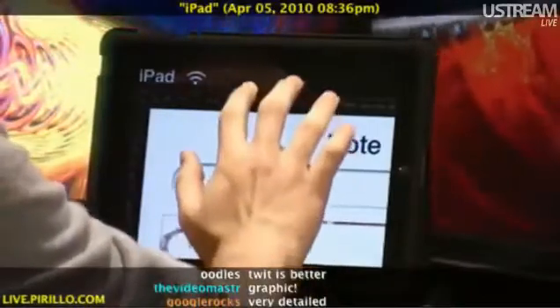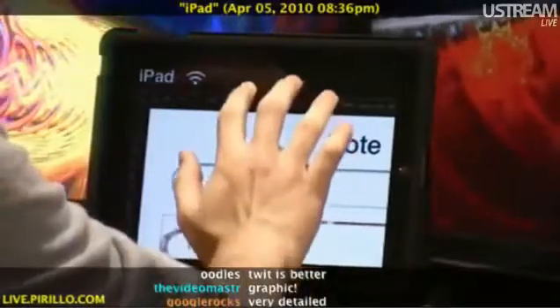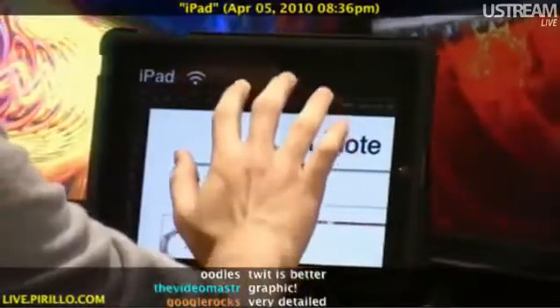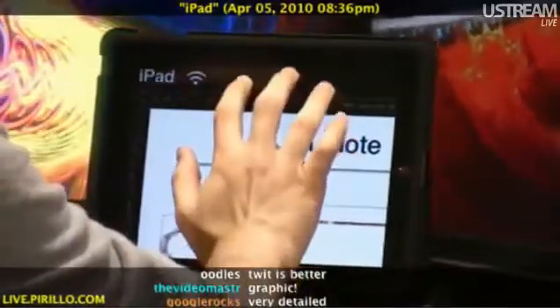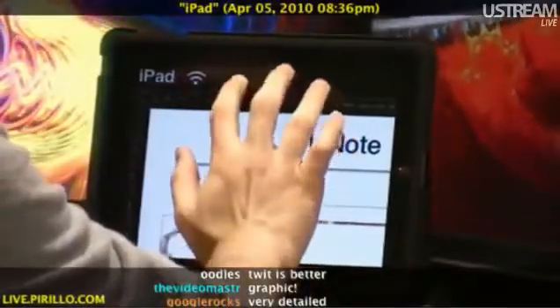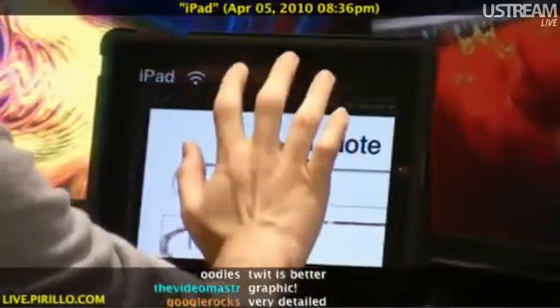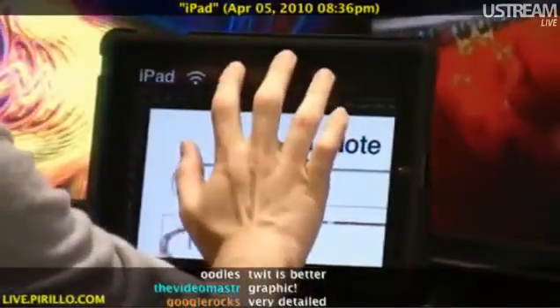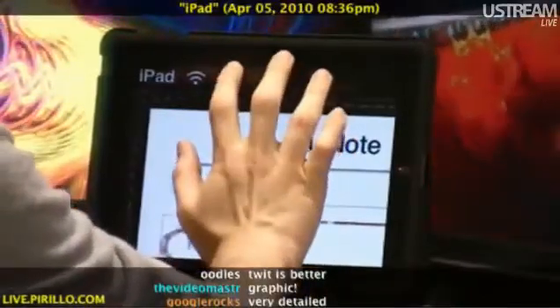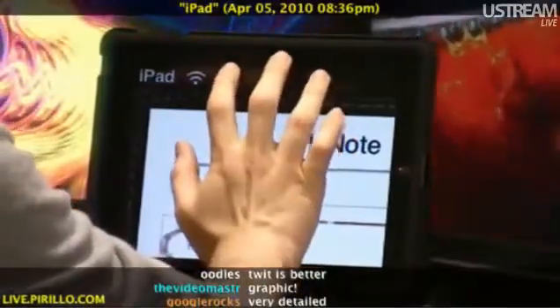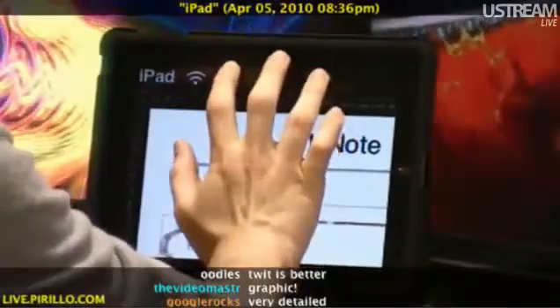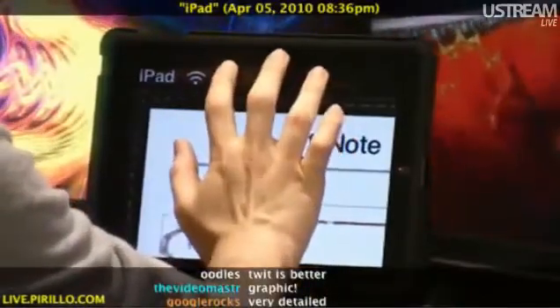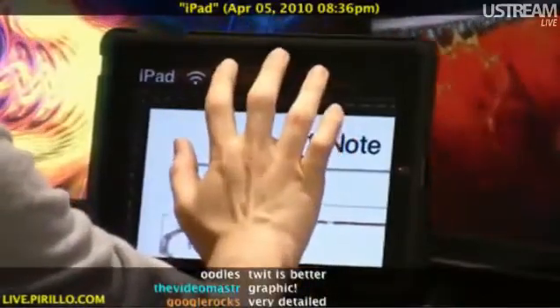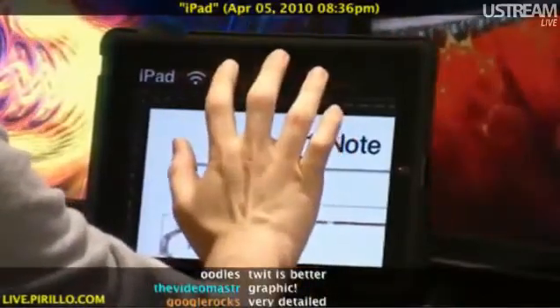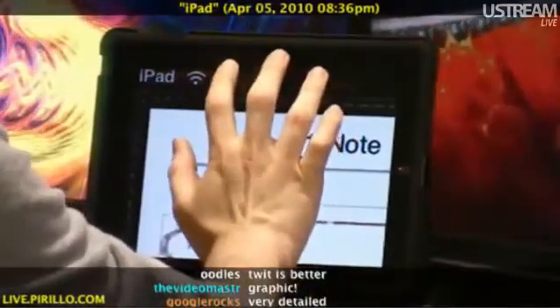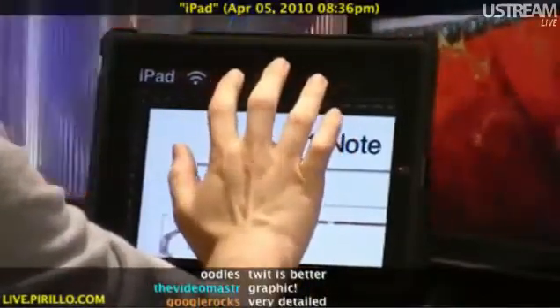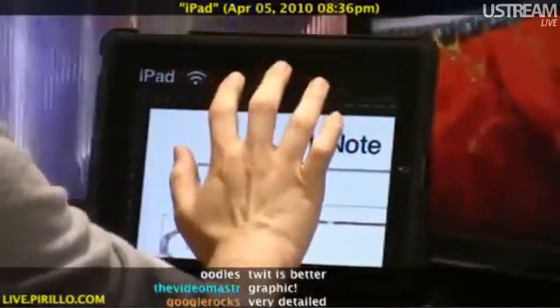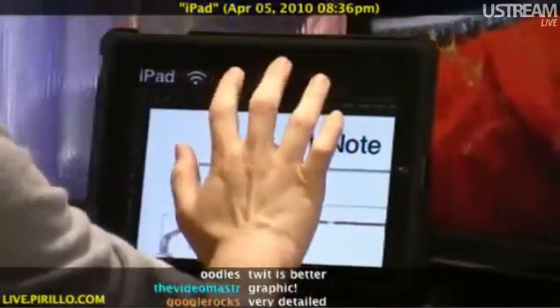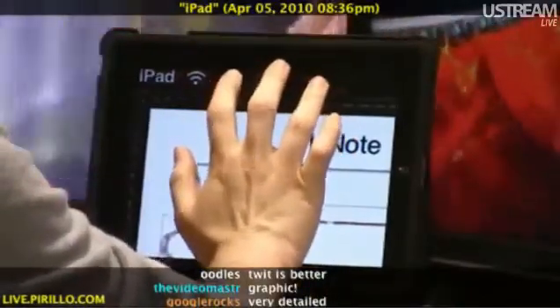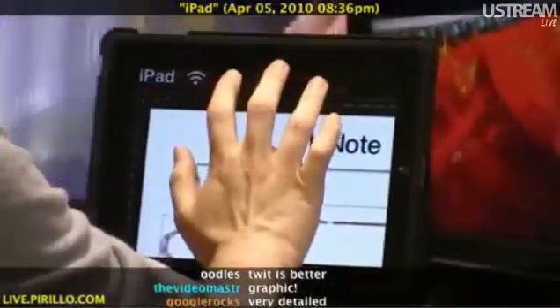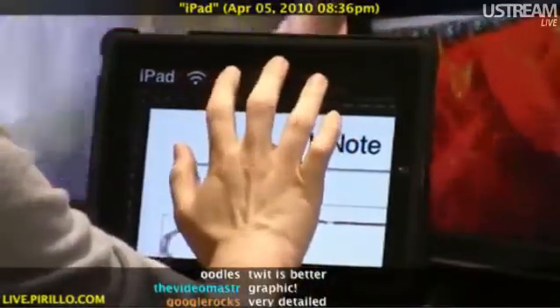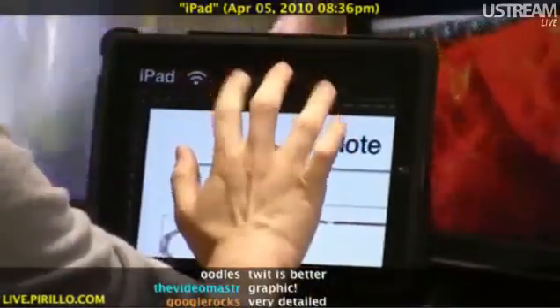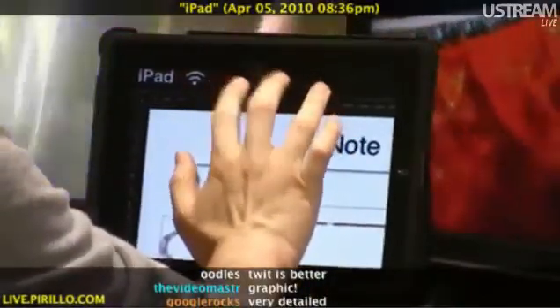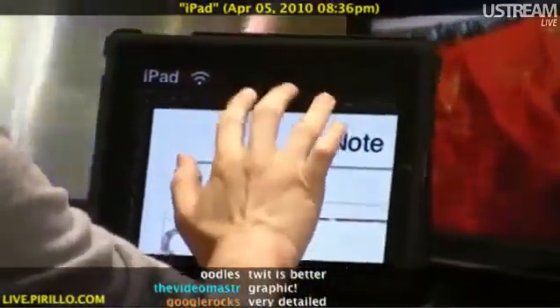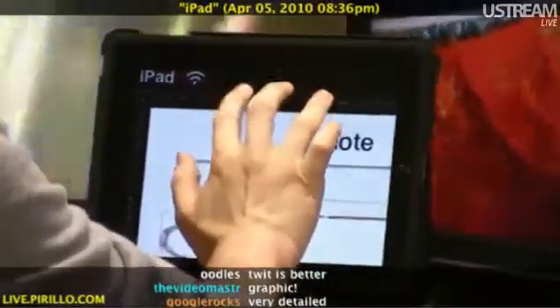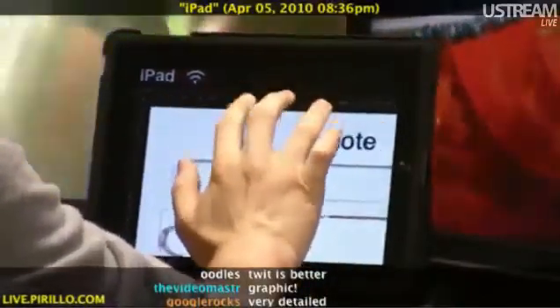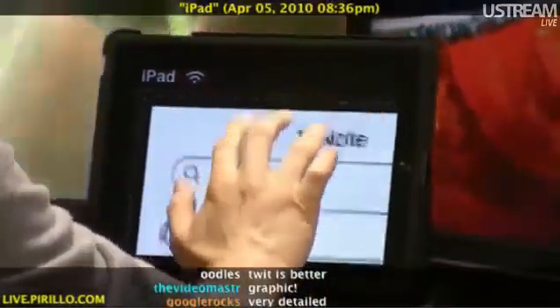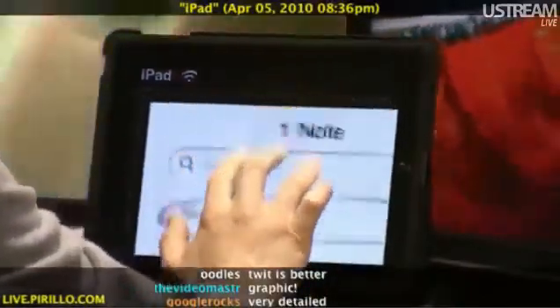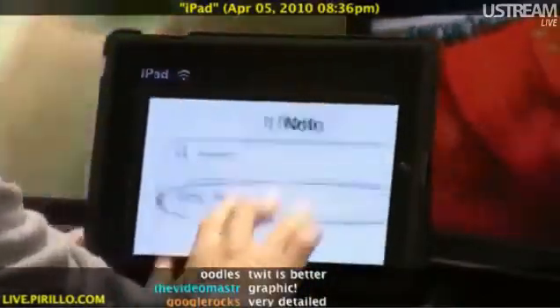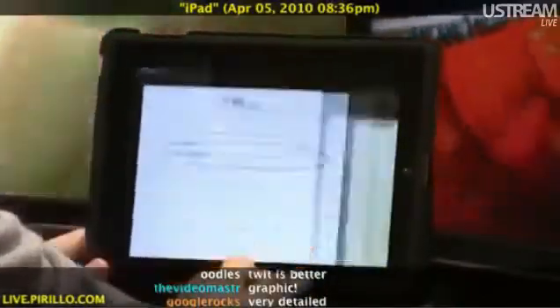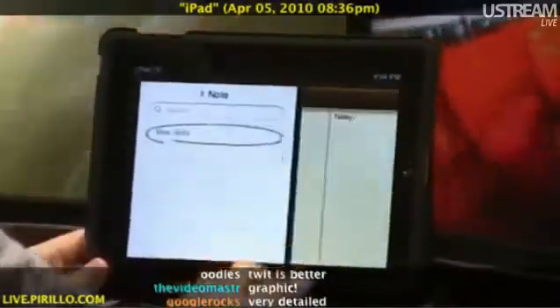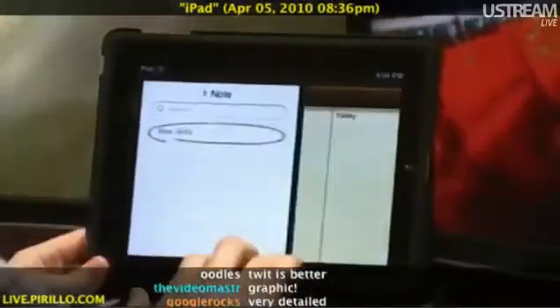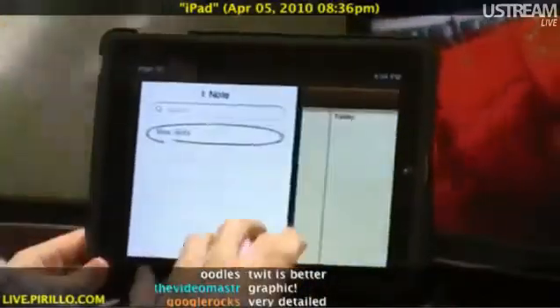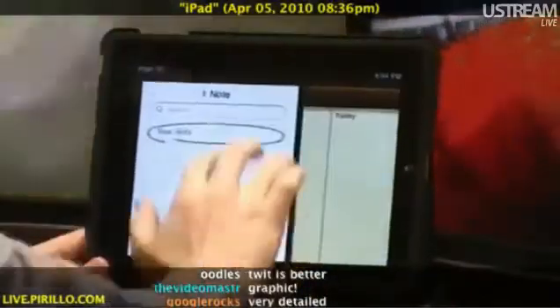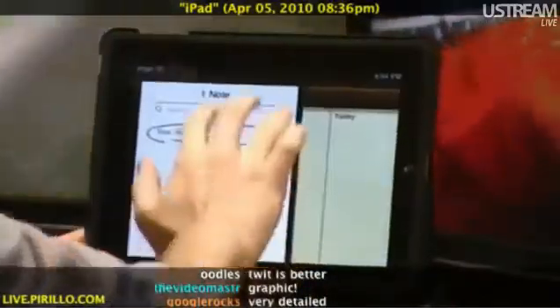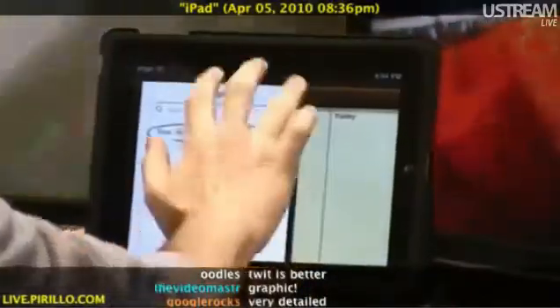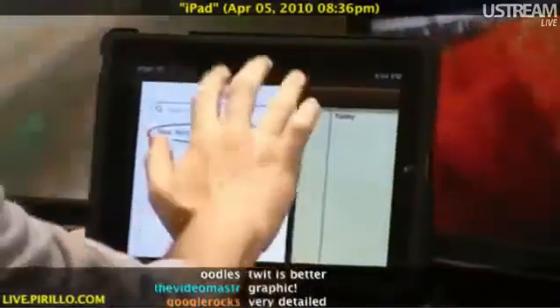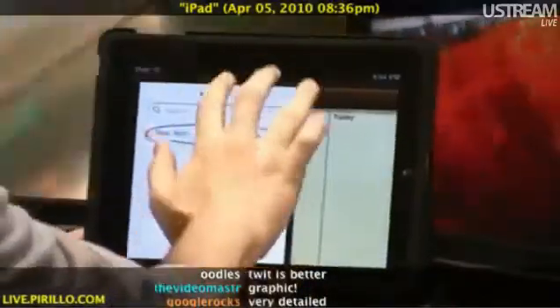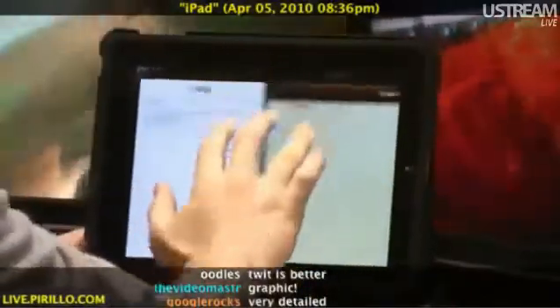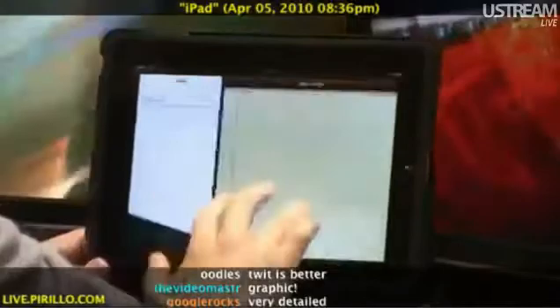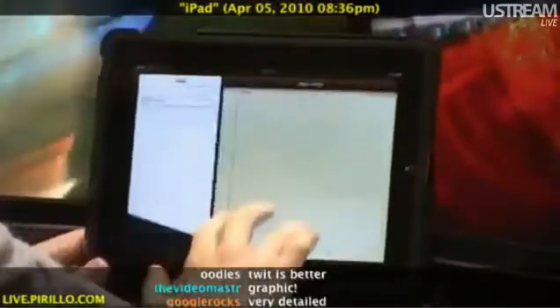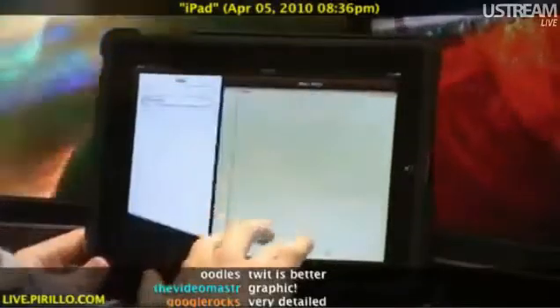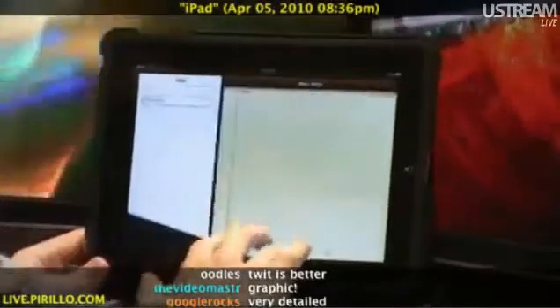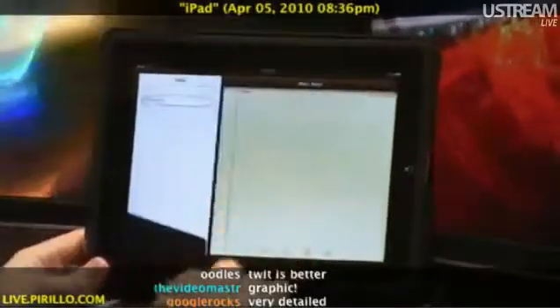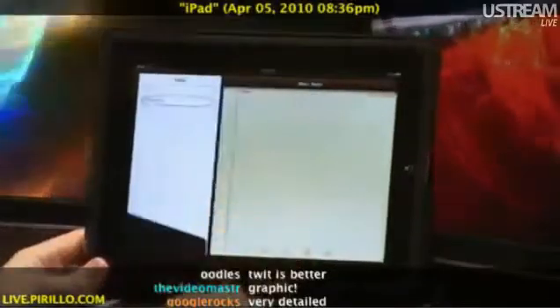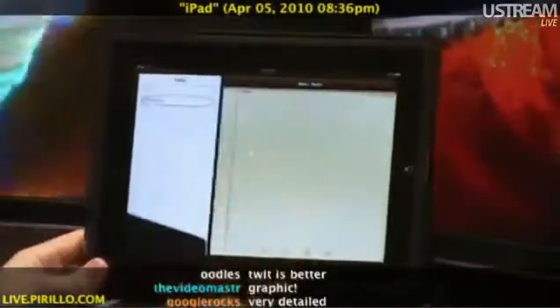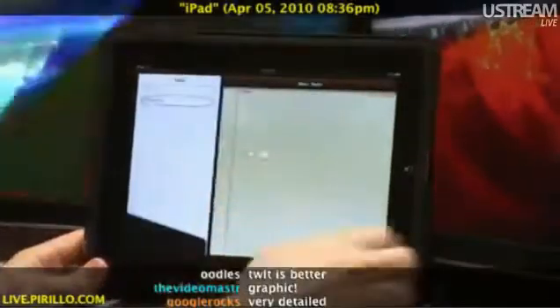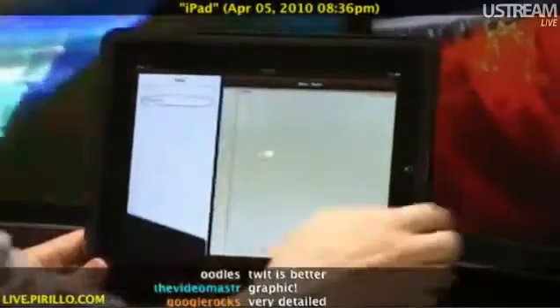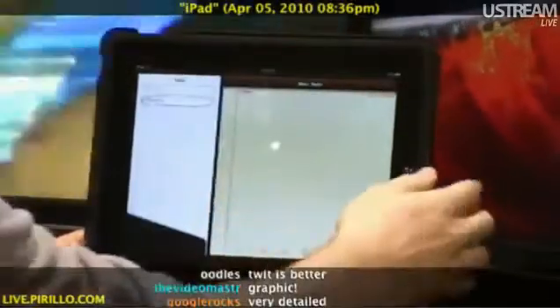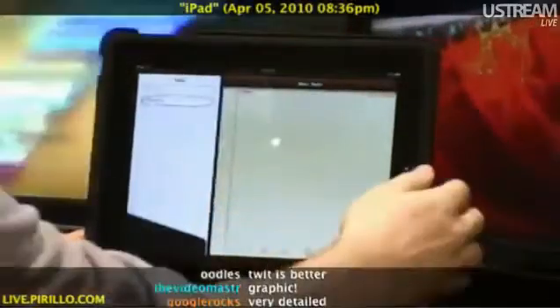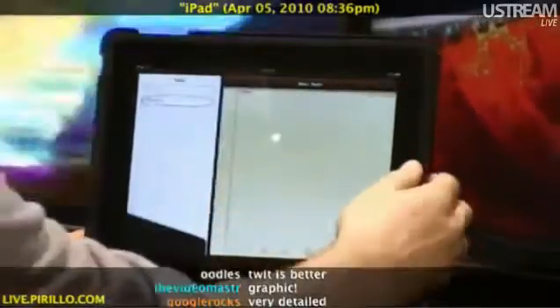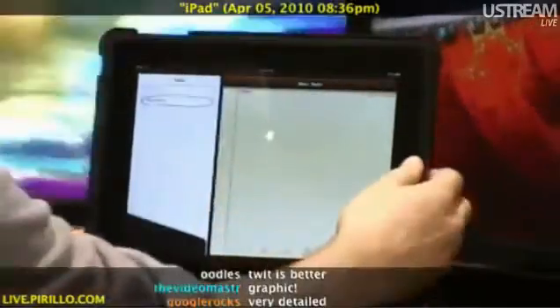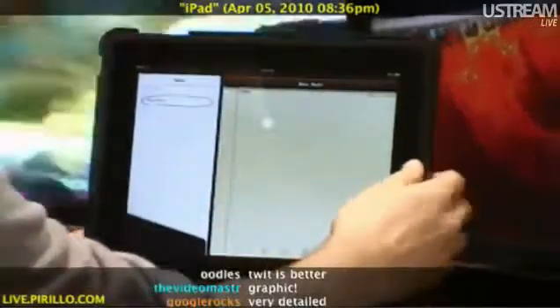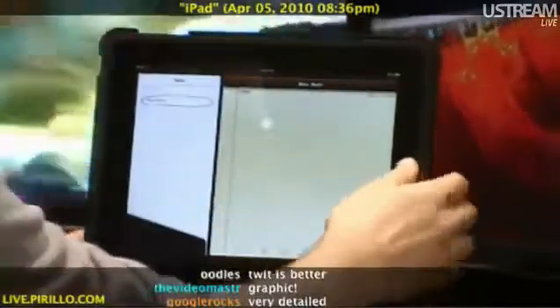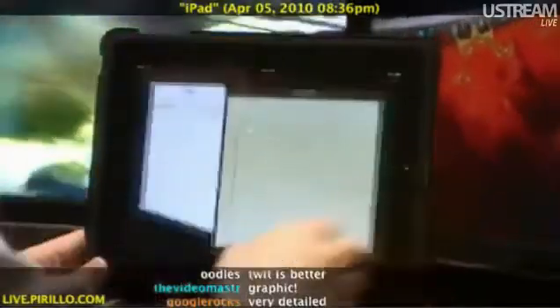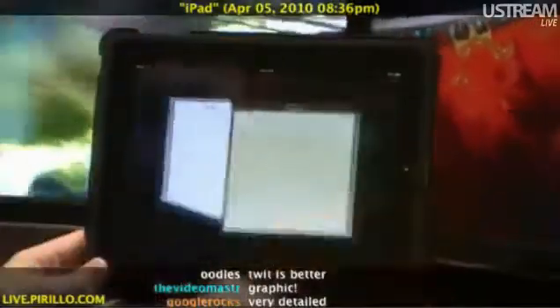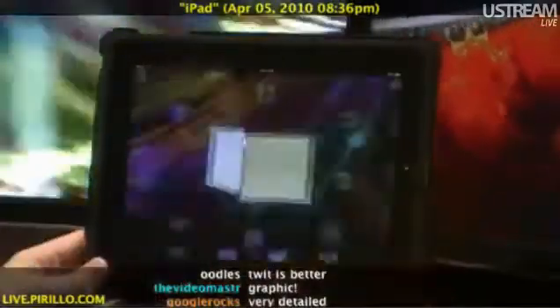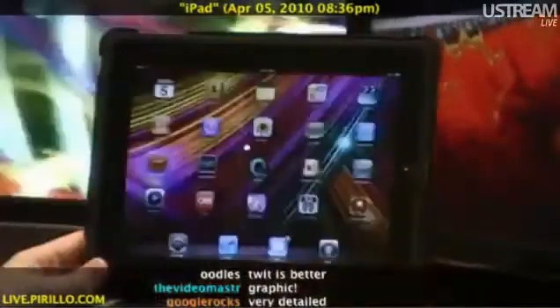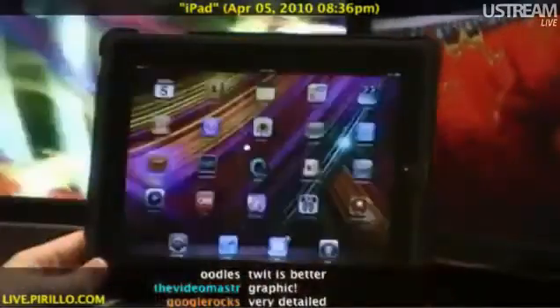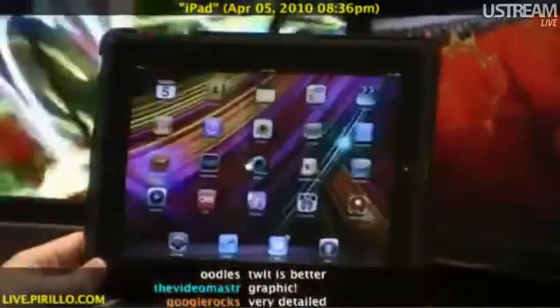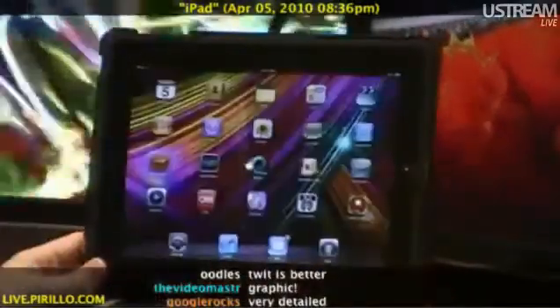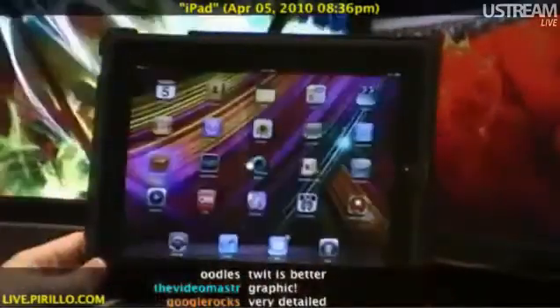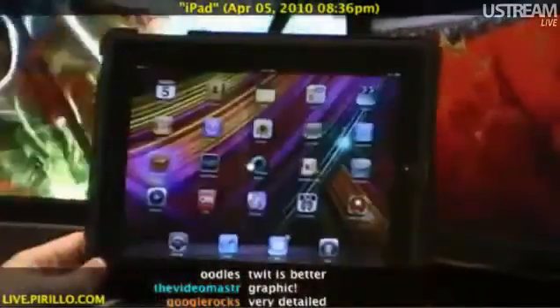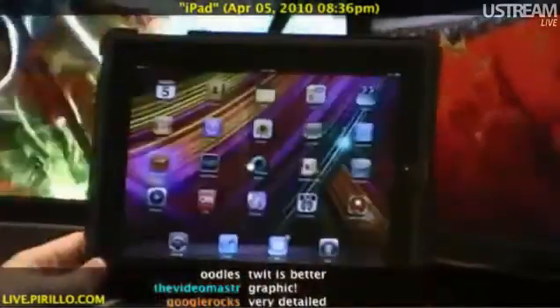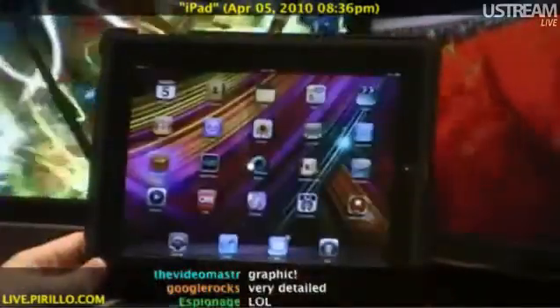So triple finger, double tap, swipe down — zooms out to normal, and we're good to go.